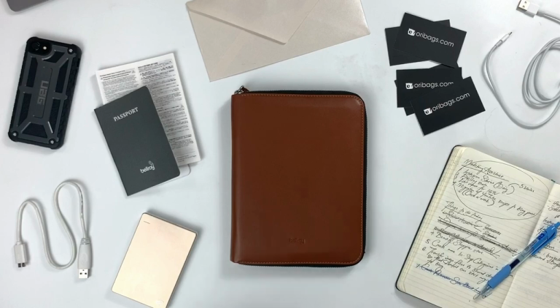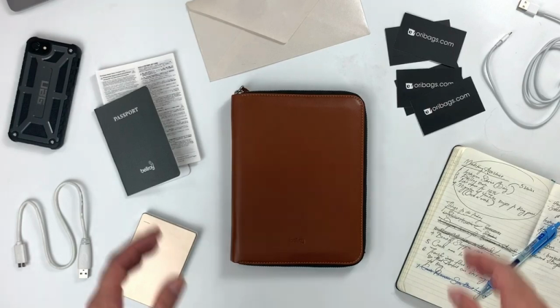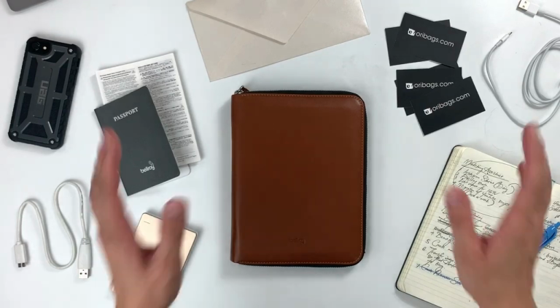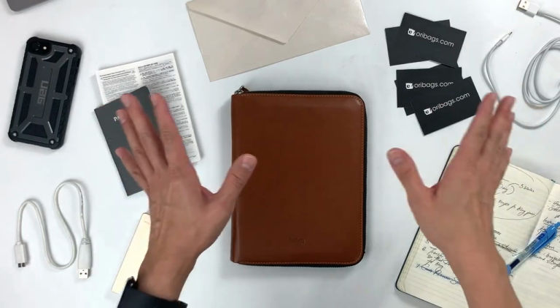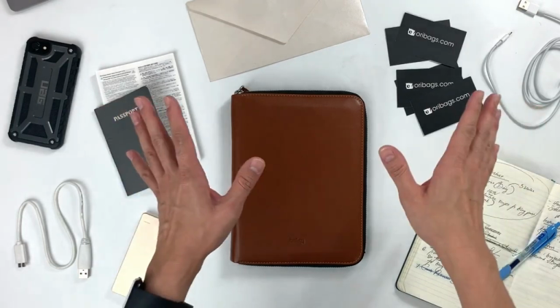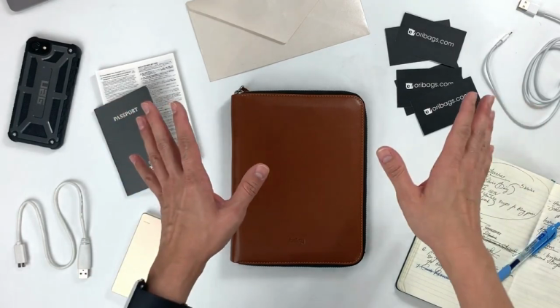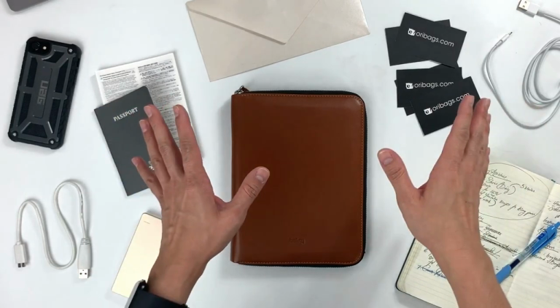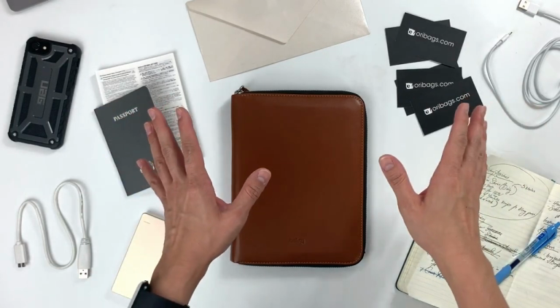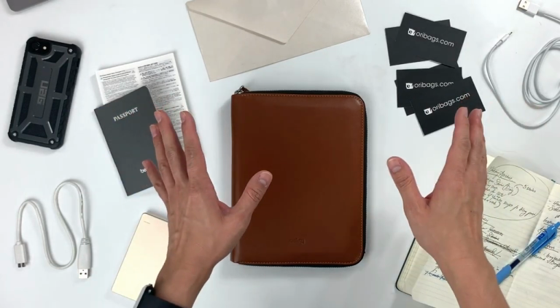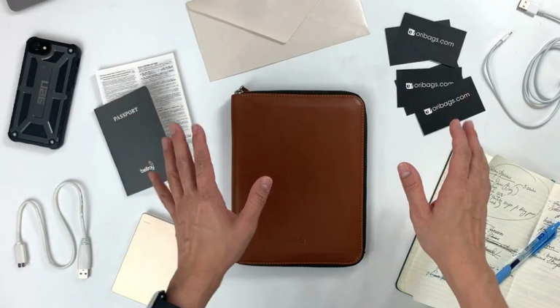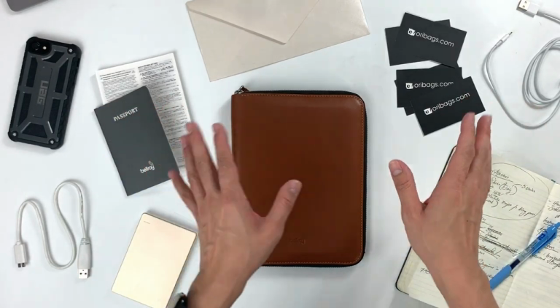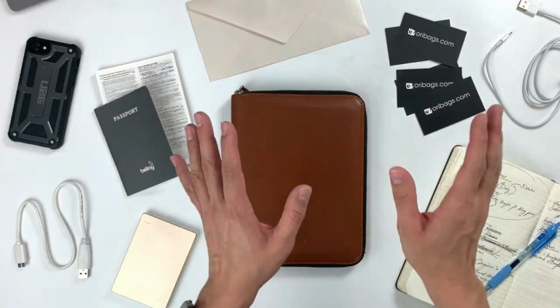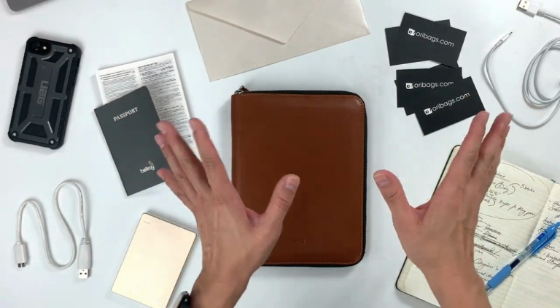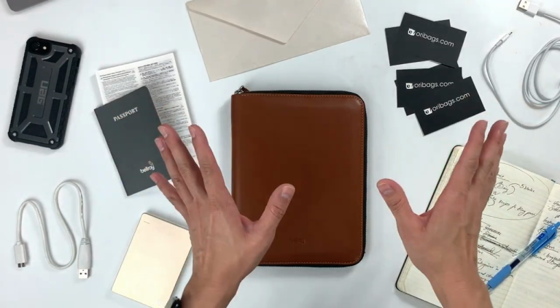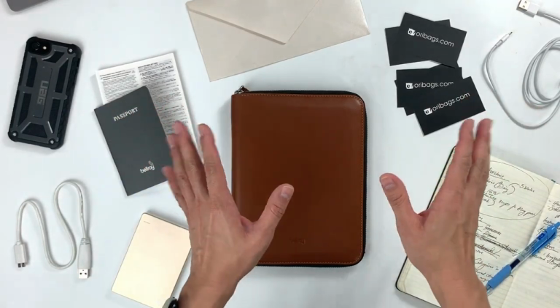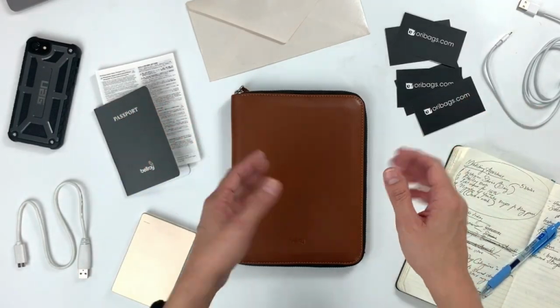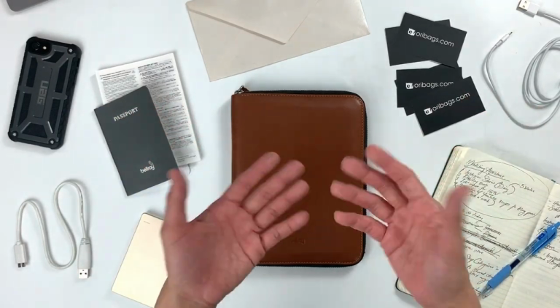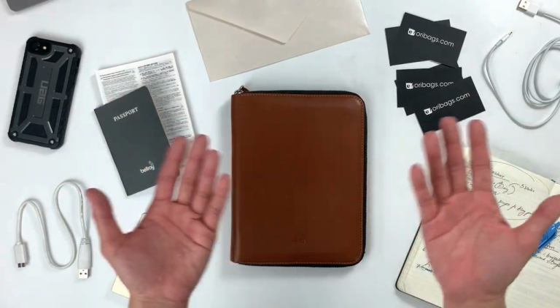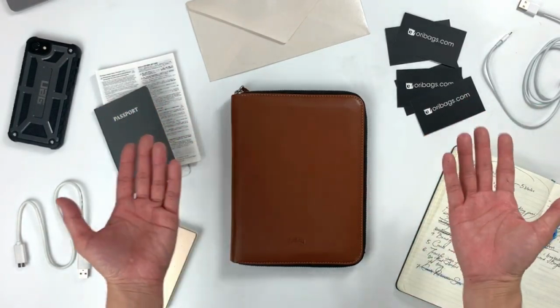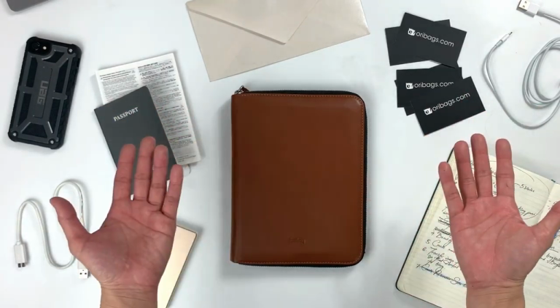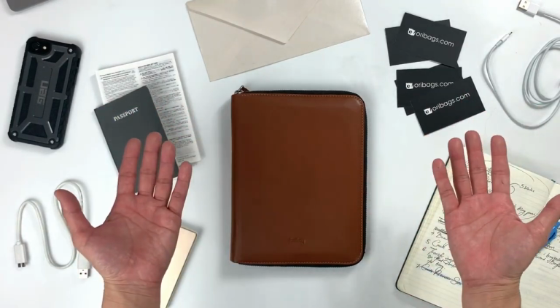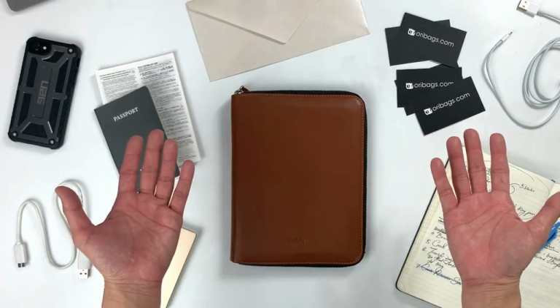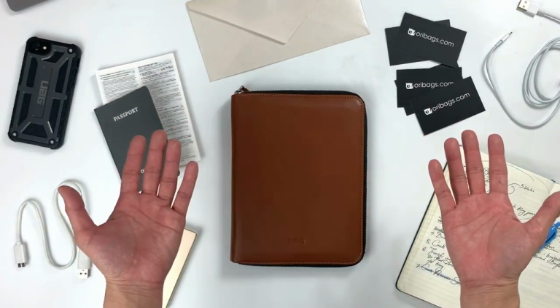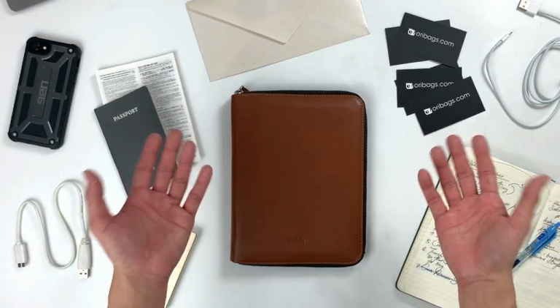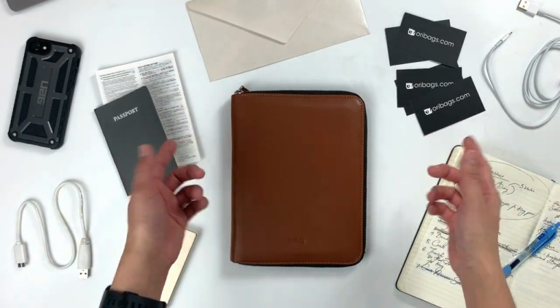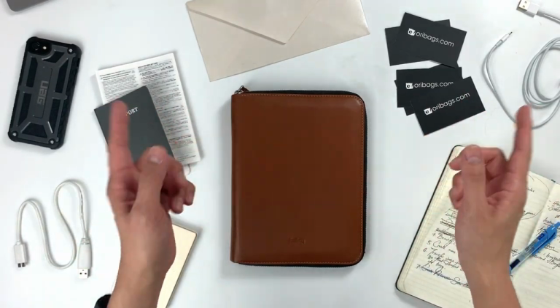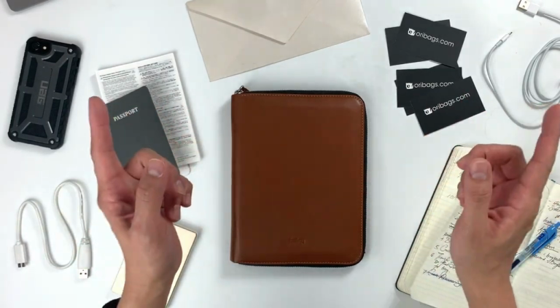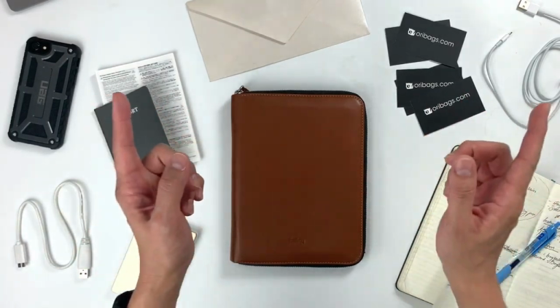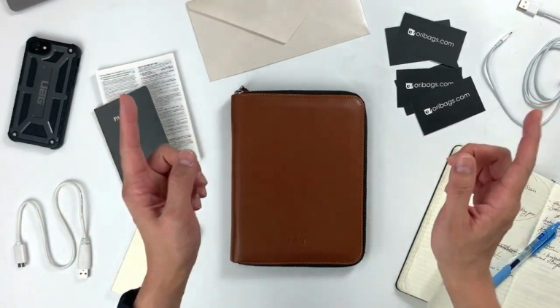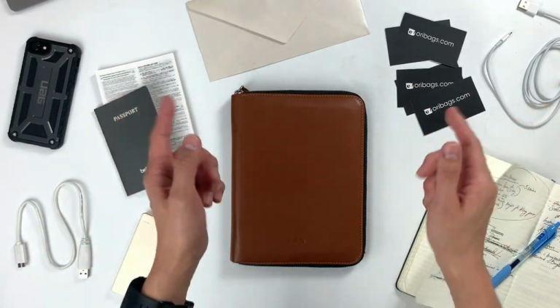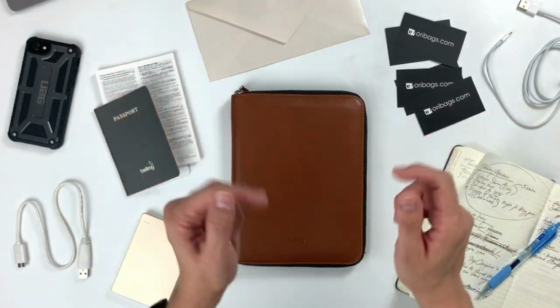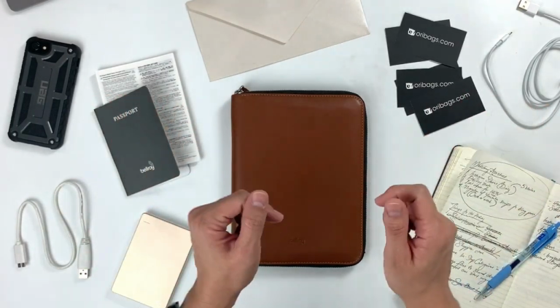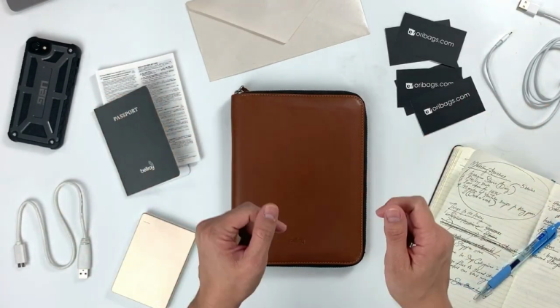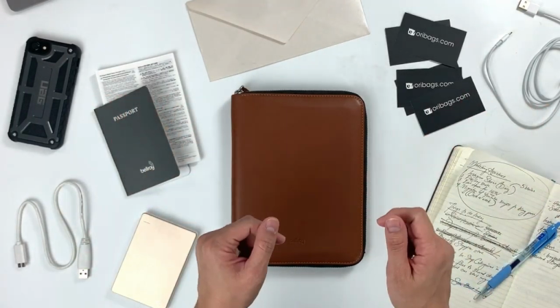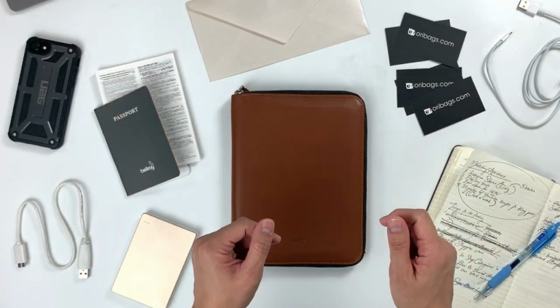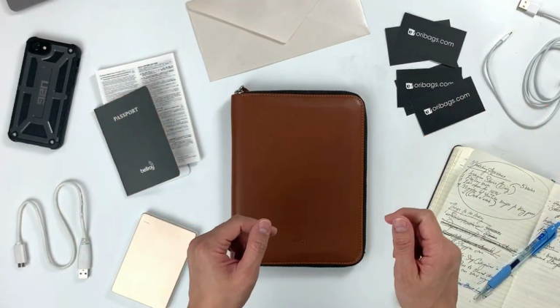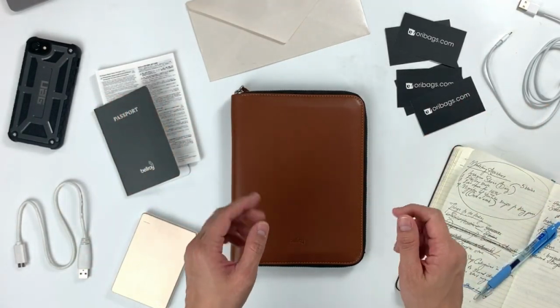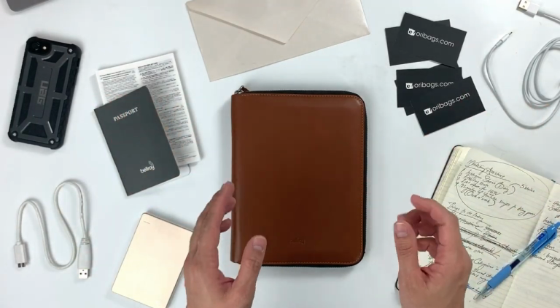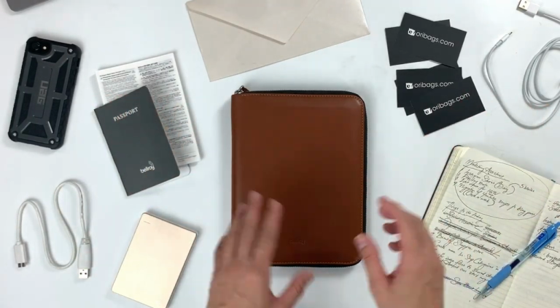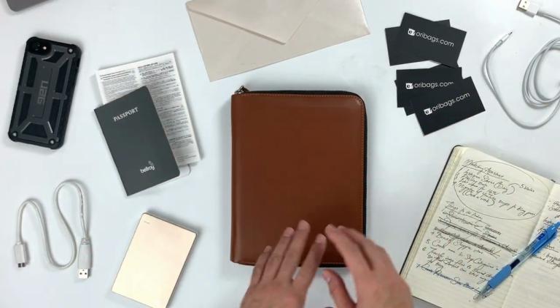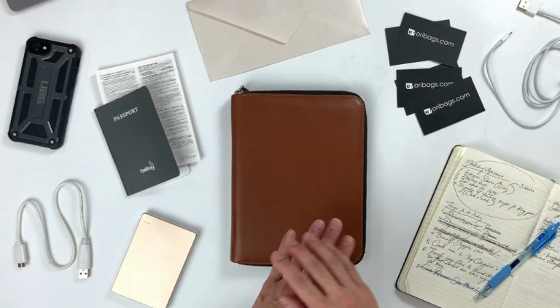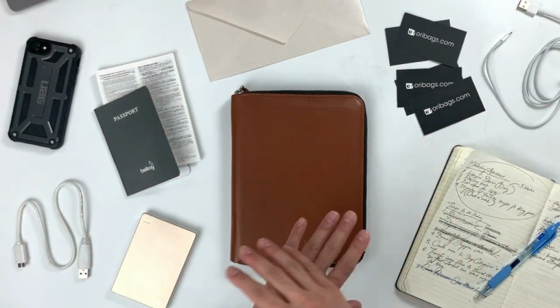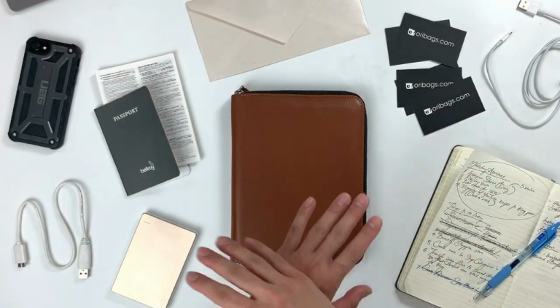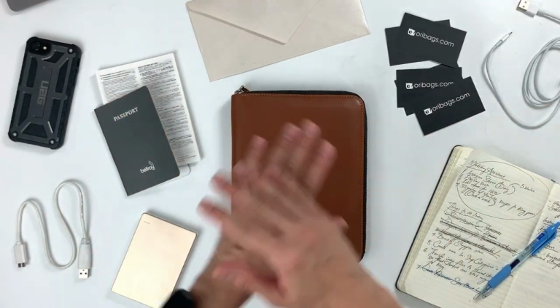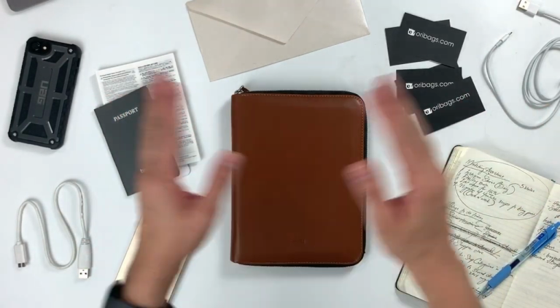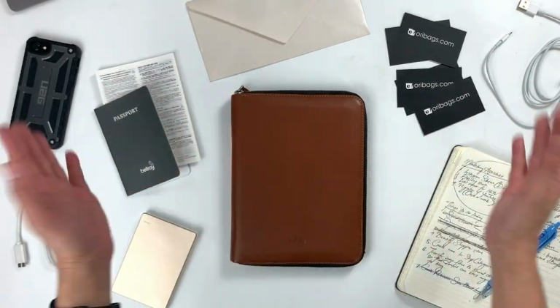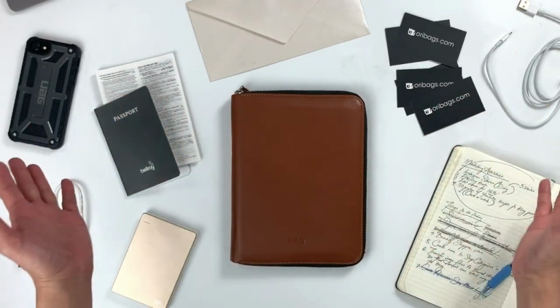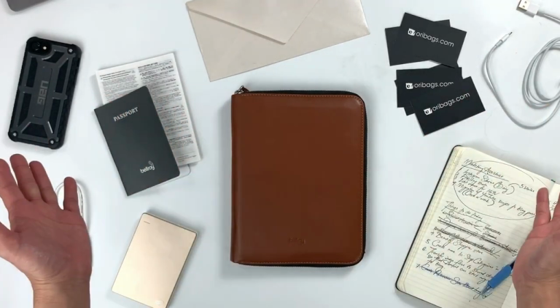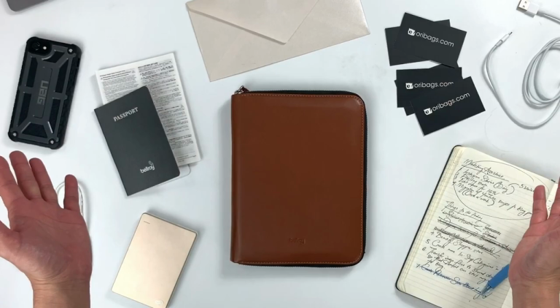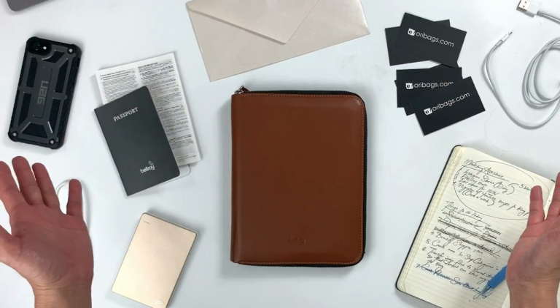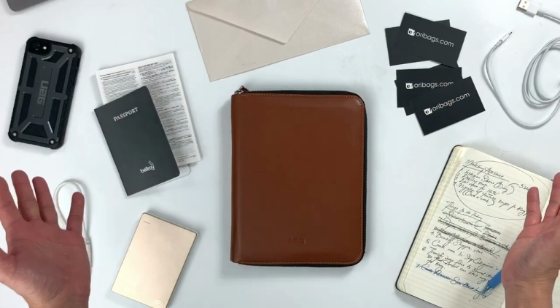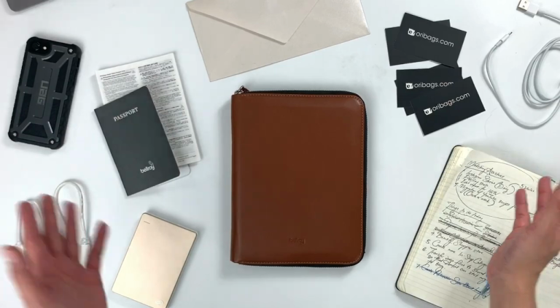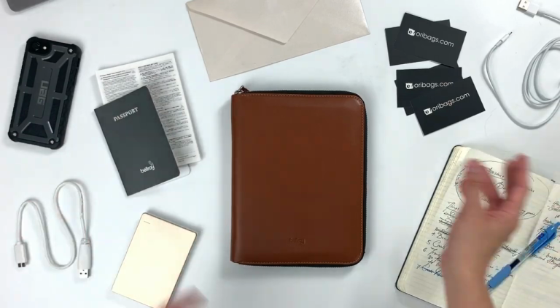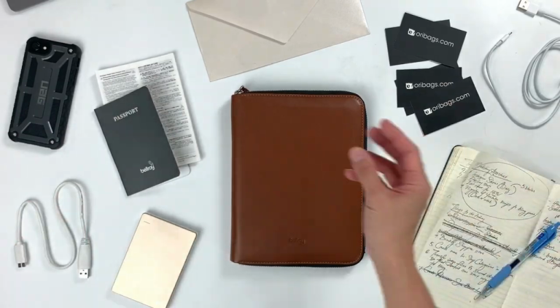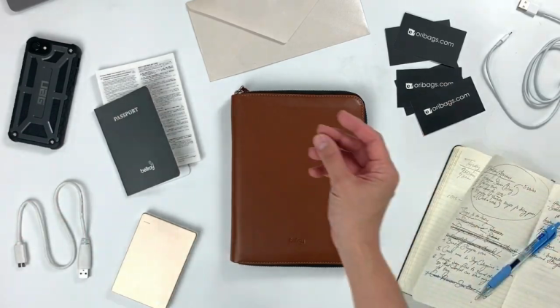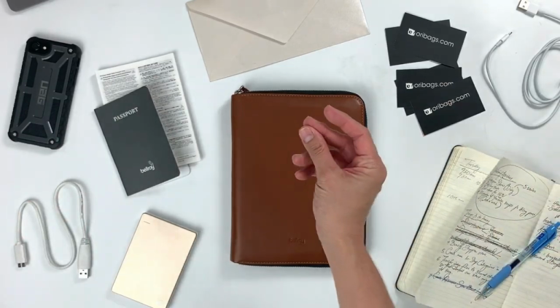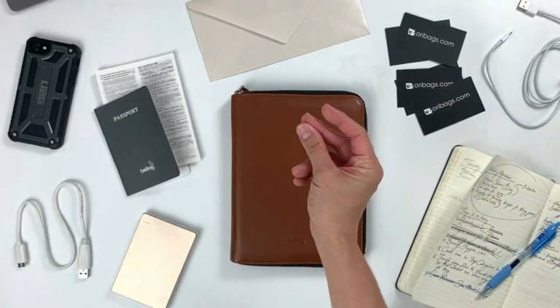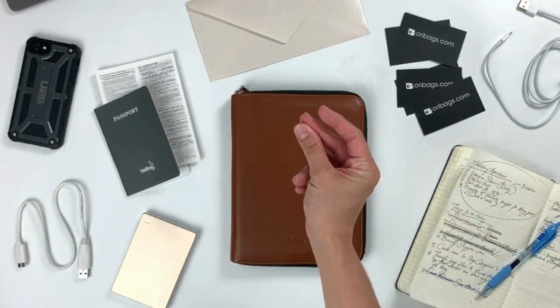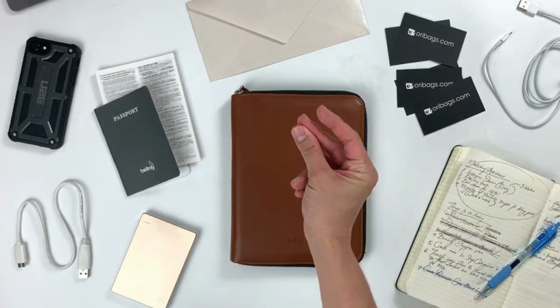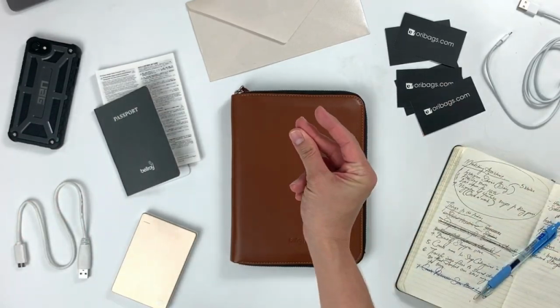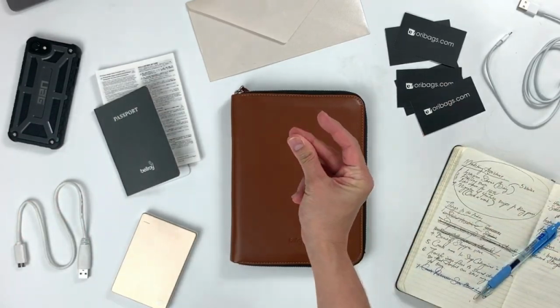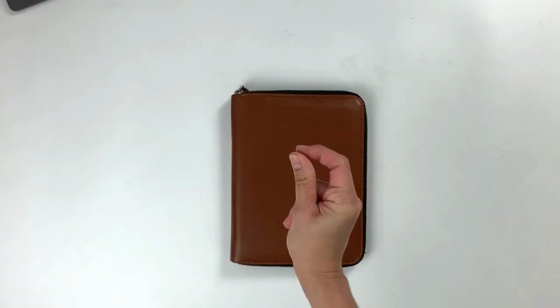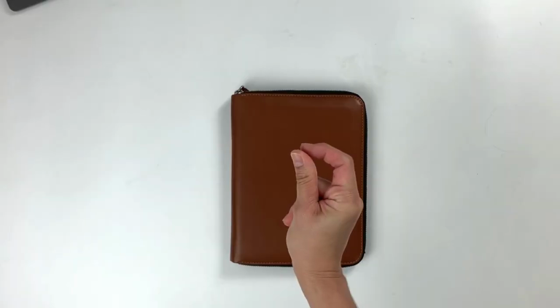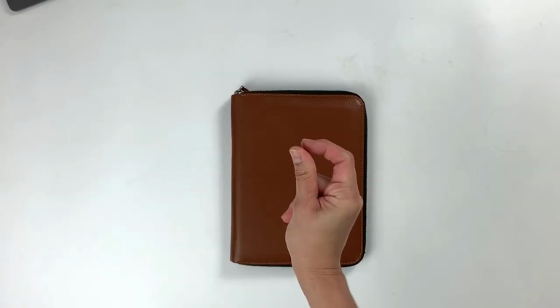If you like keeping things minimal and organized, then keep watching because we're going to turn this into this.